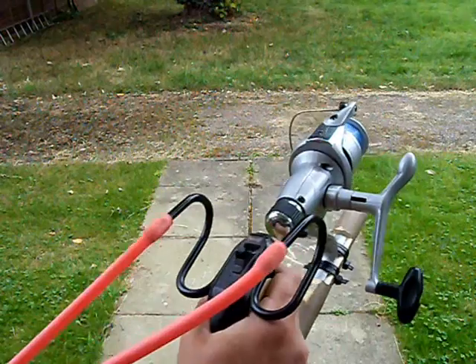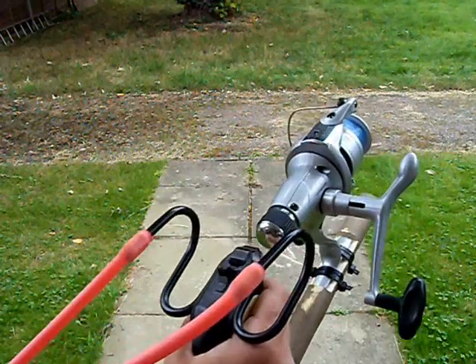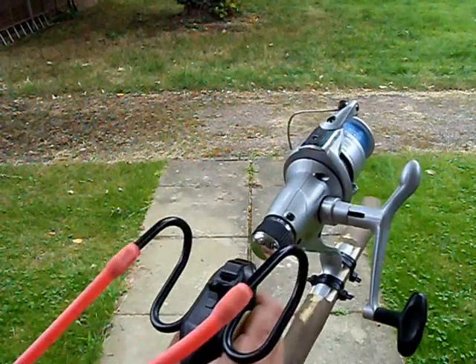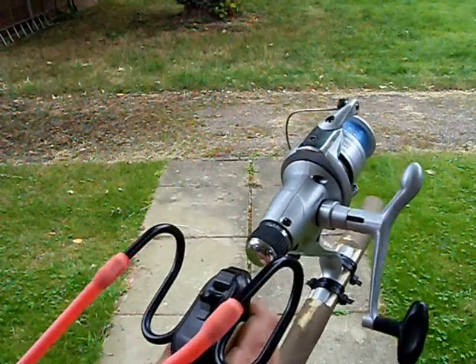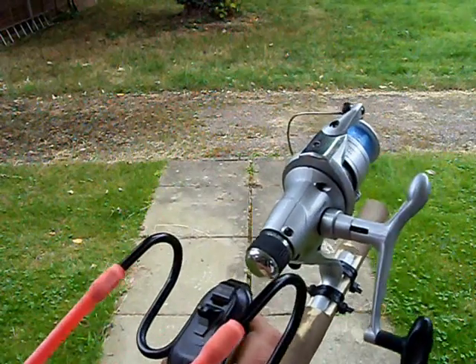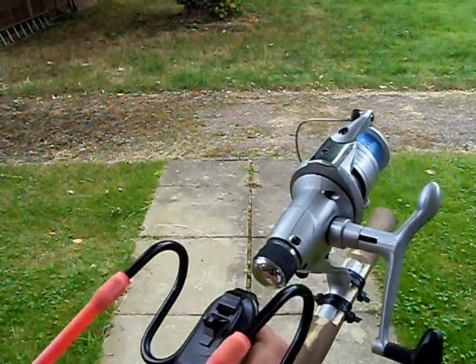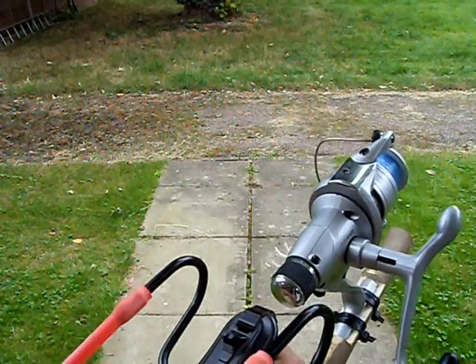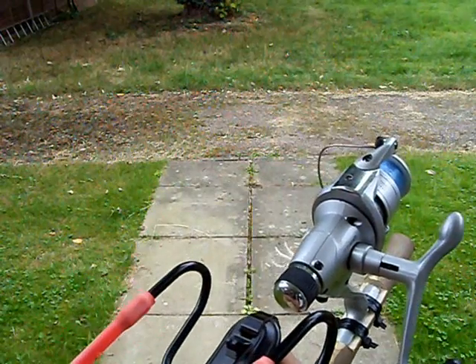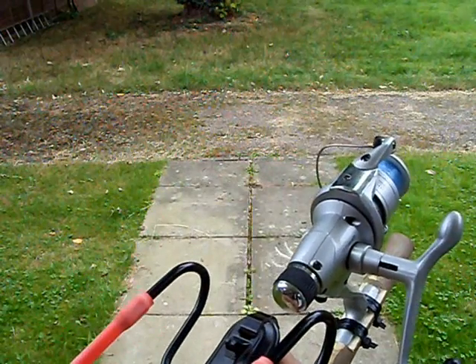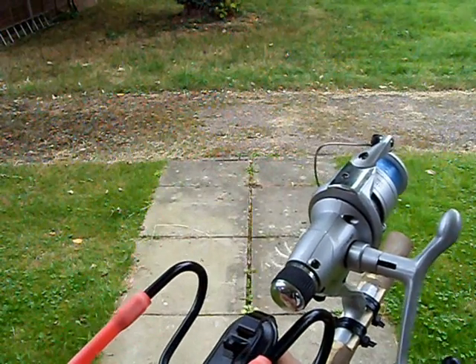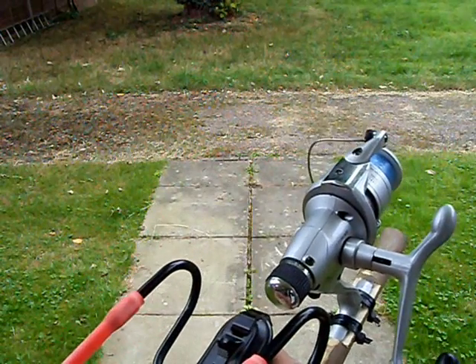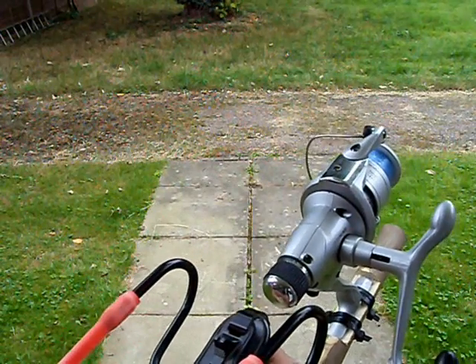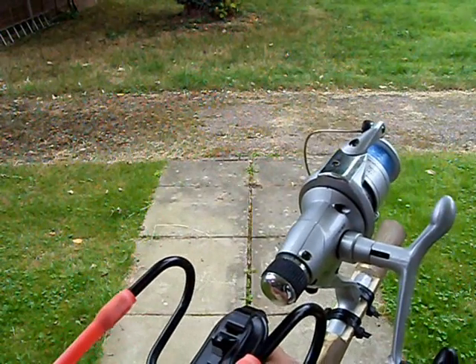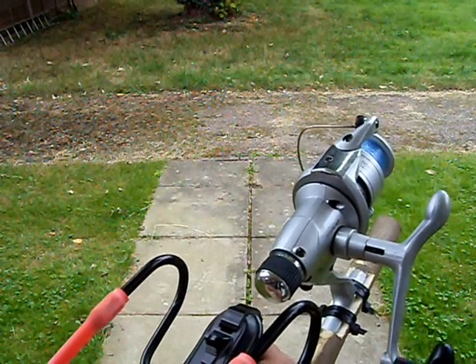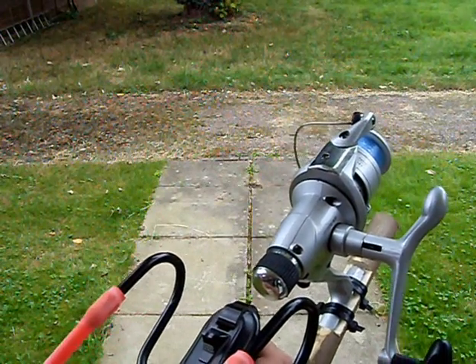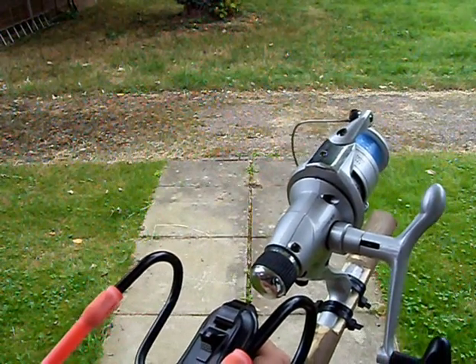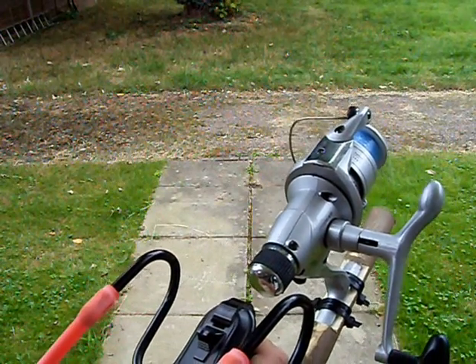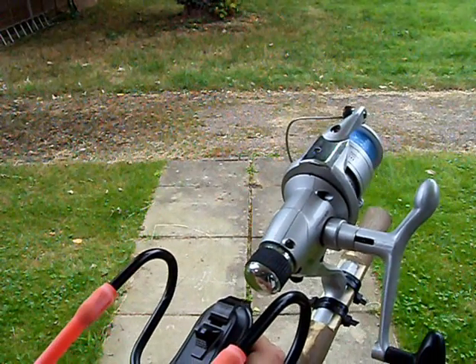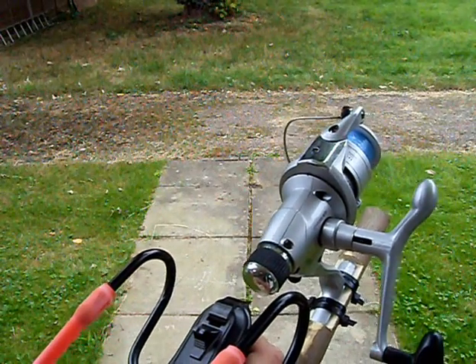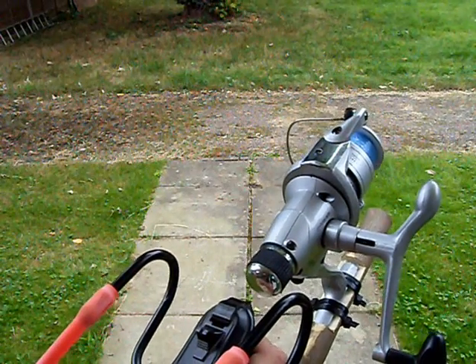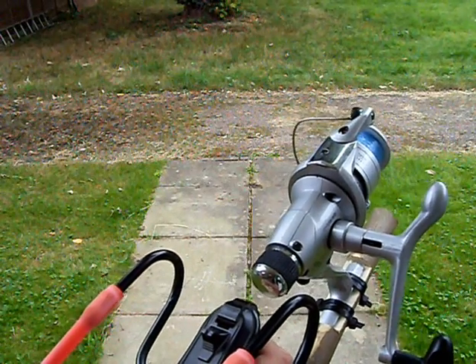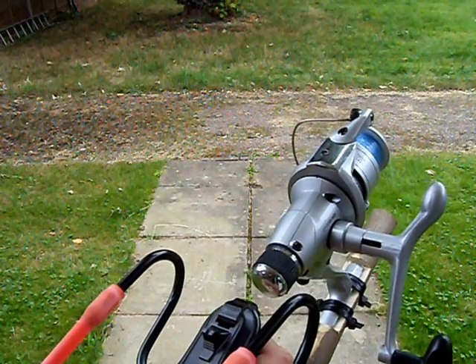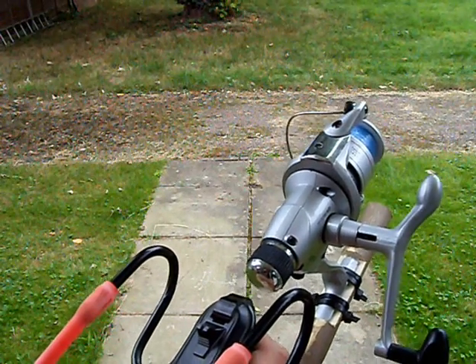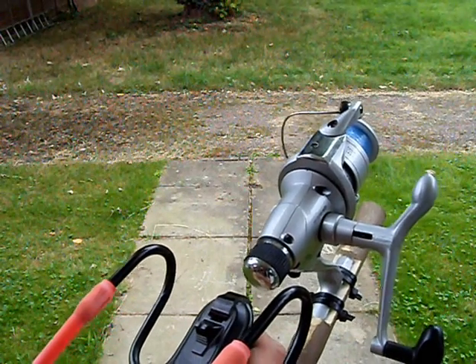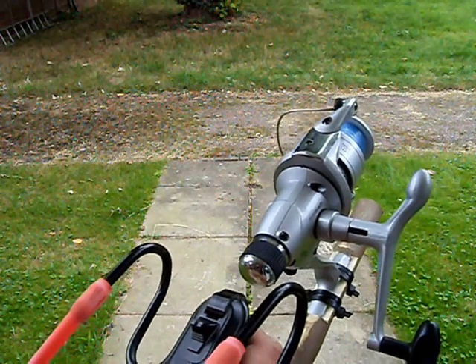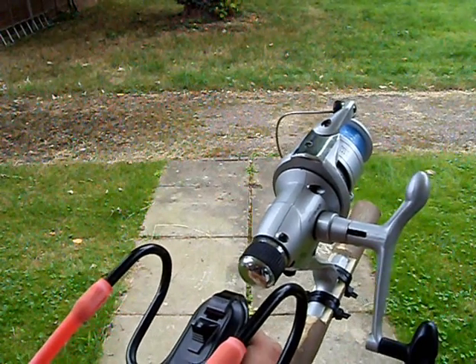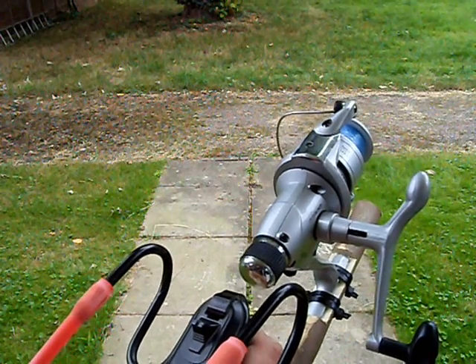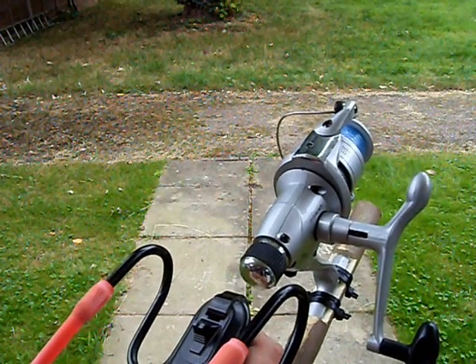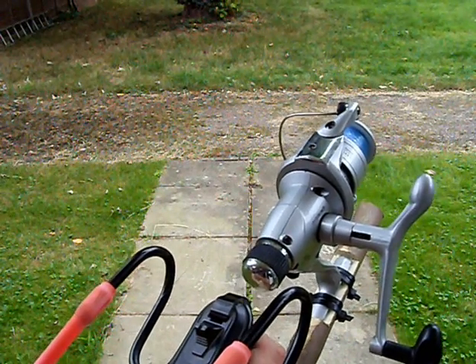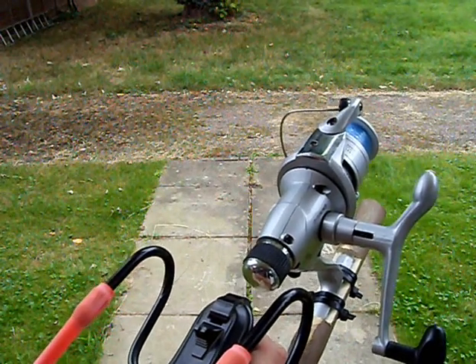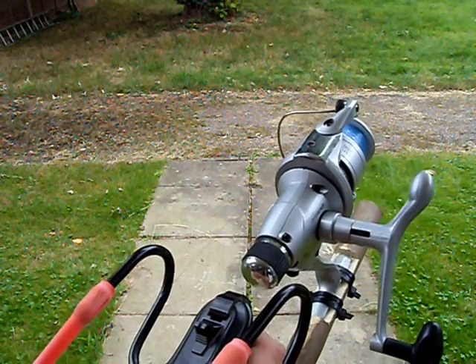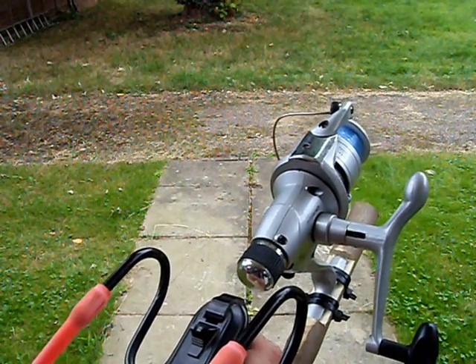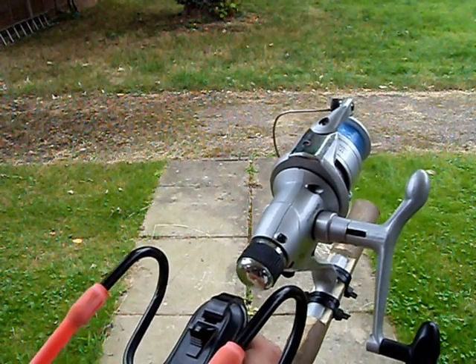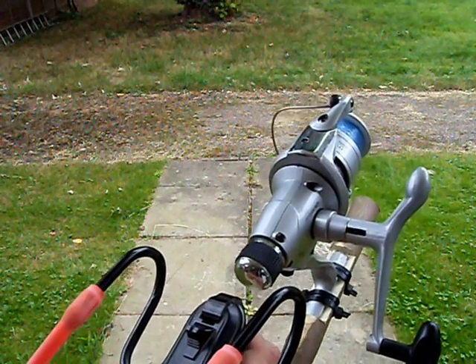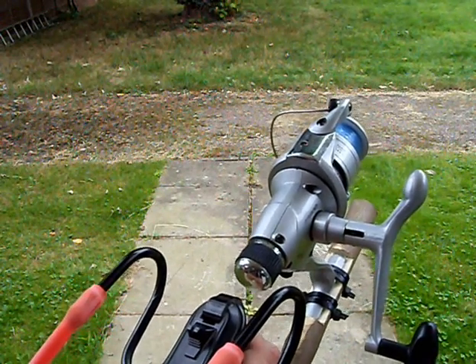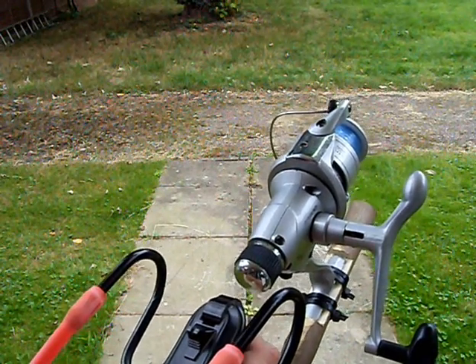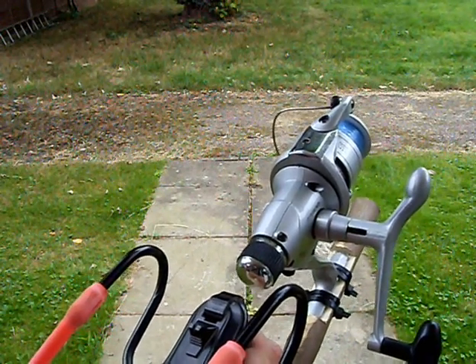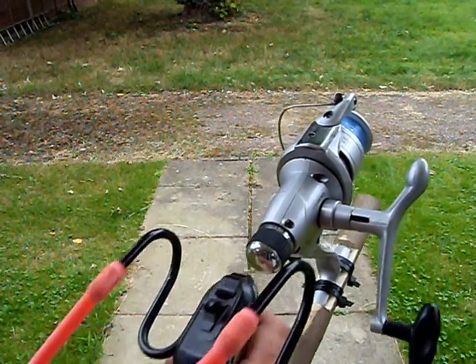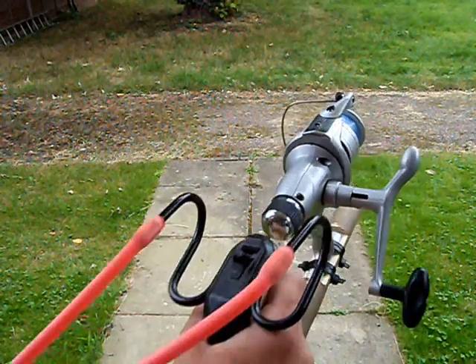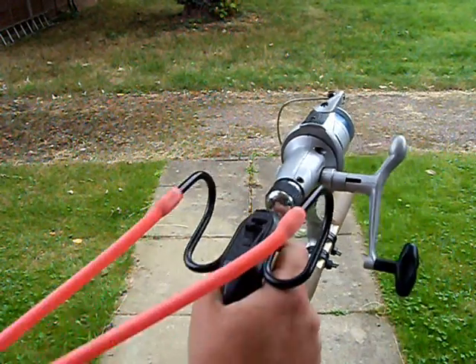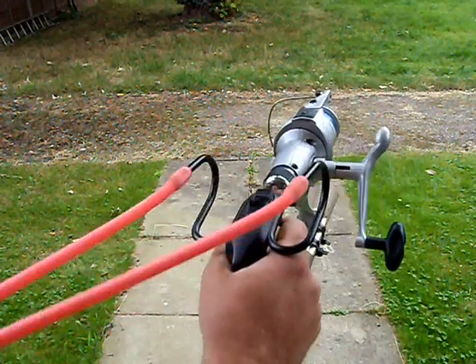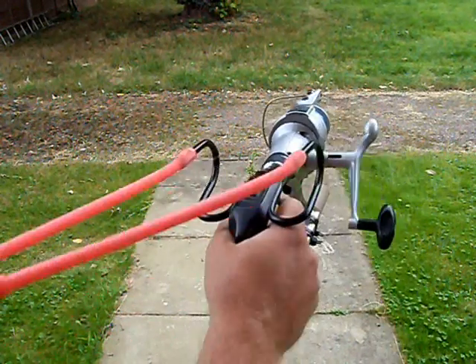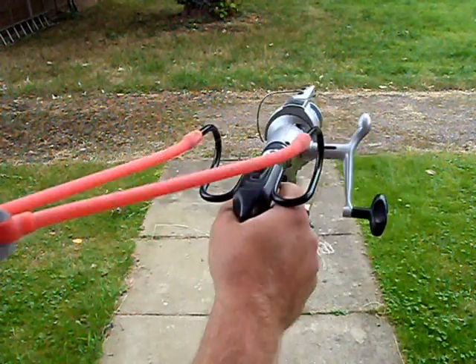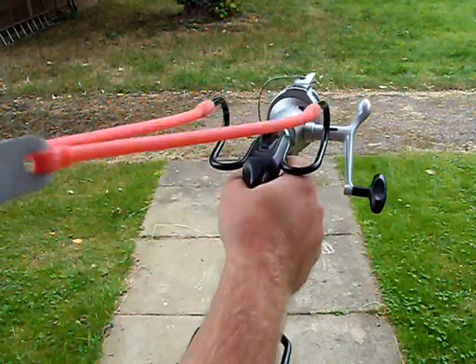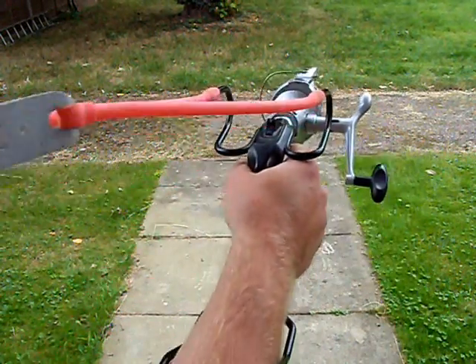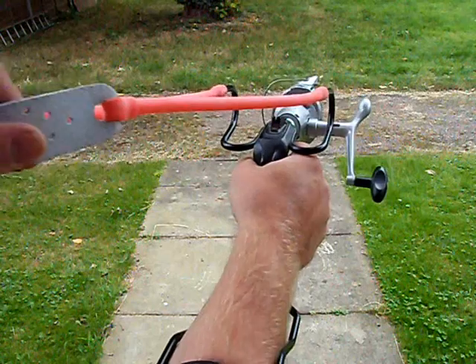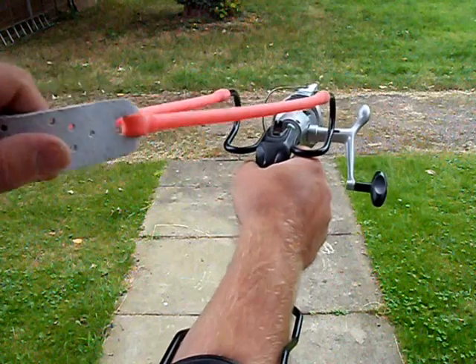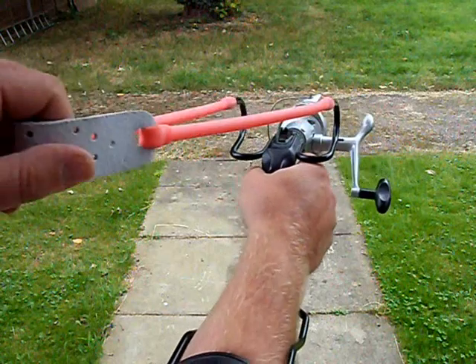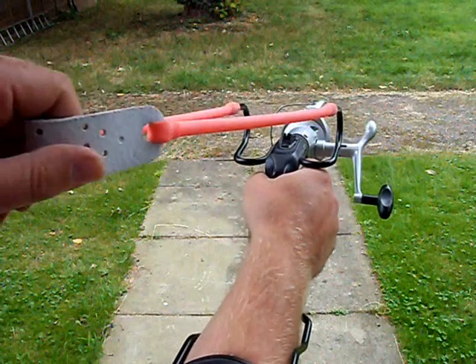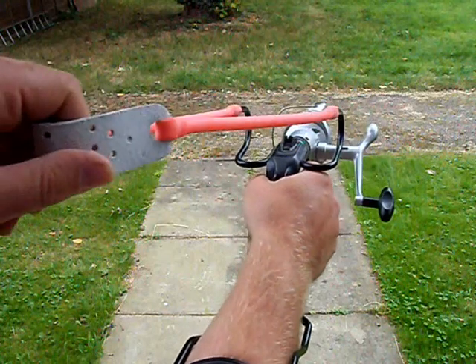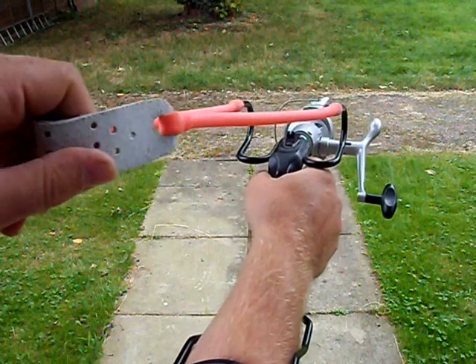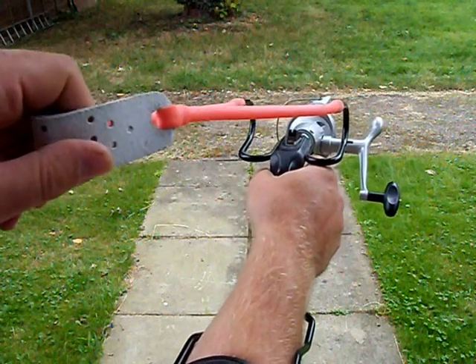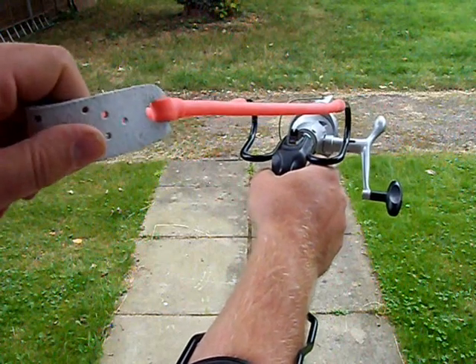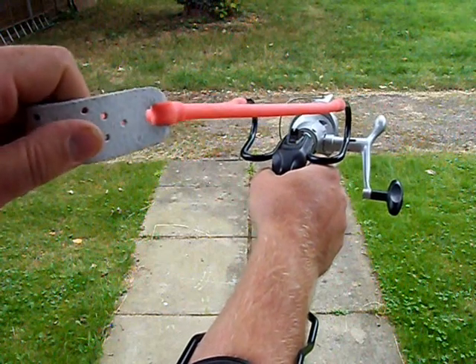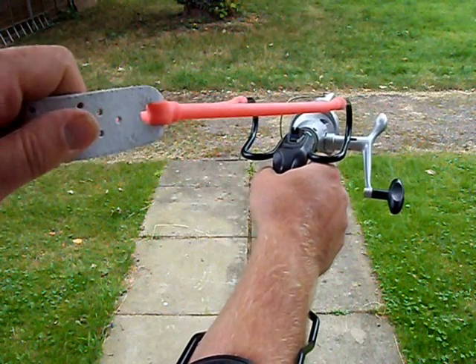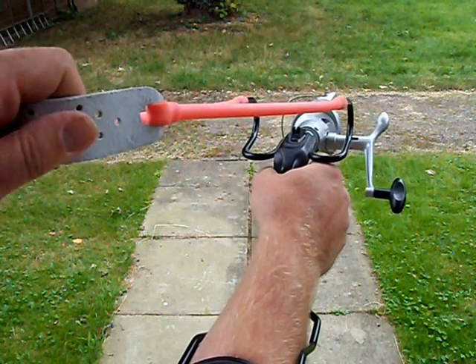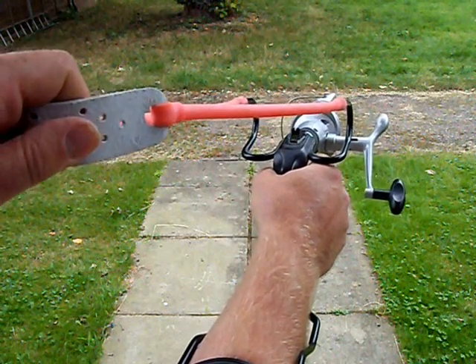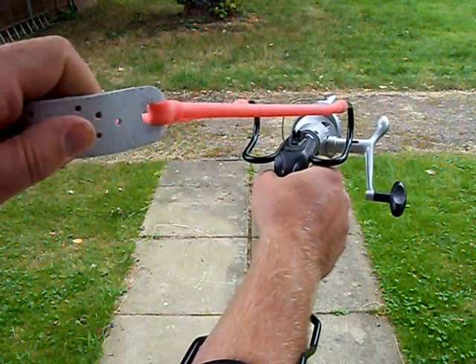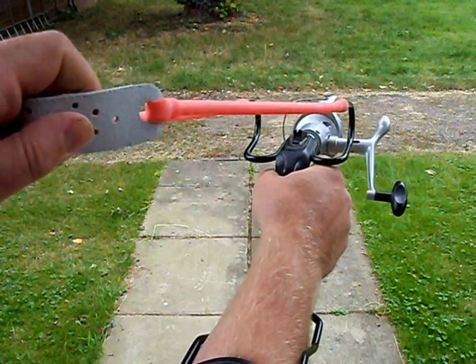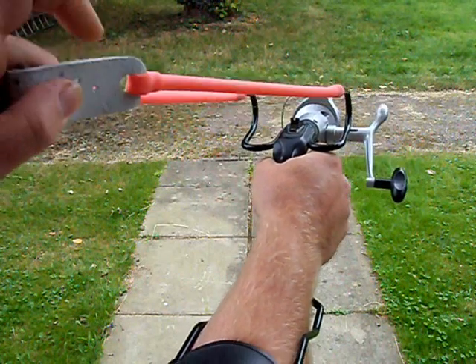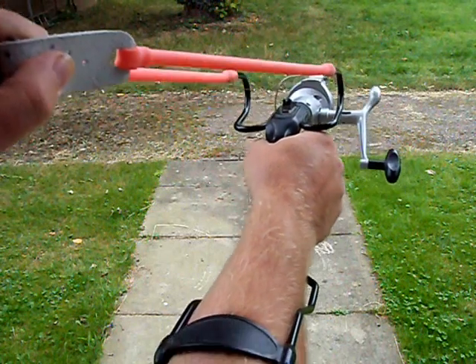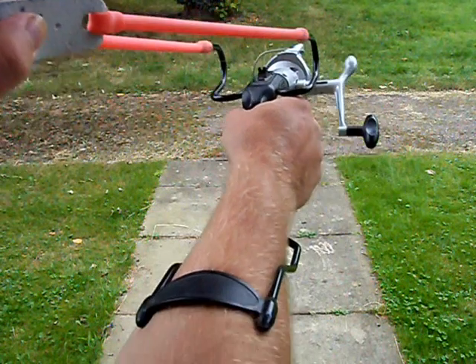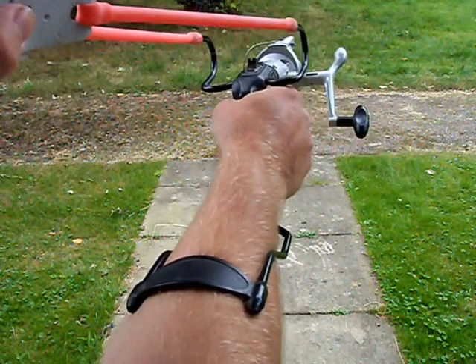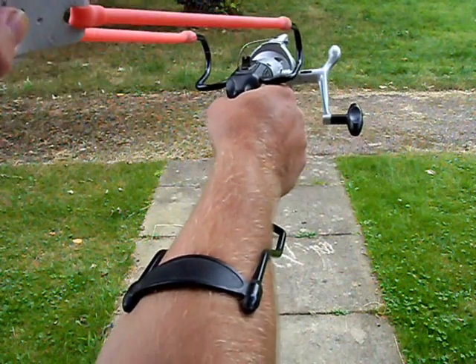Obviously the bail arm is still on, so if I drop the weight all the fishing line won't come off. Pretty much that is ready to go.